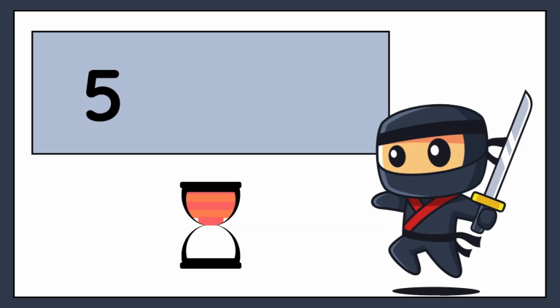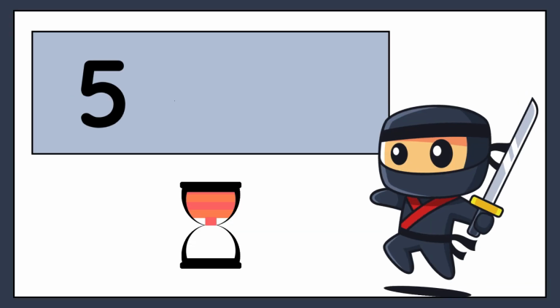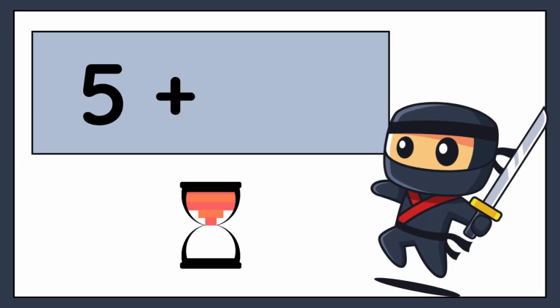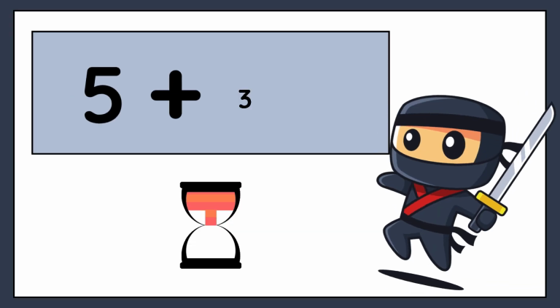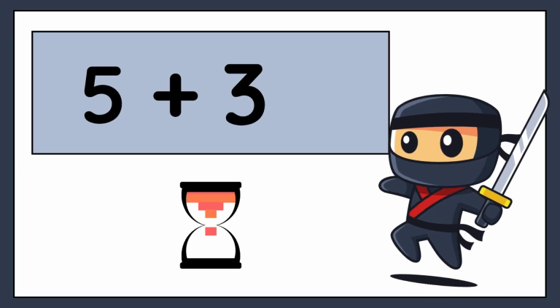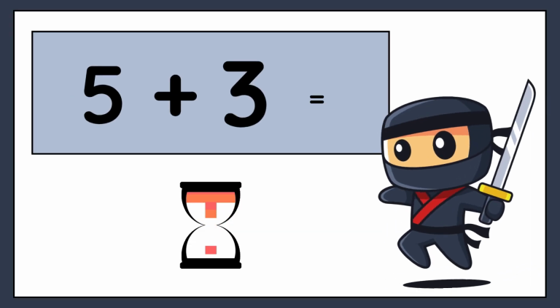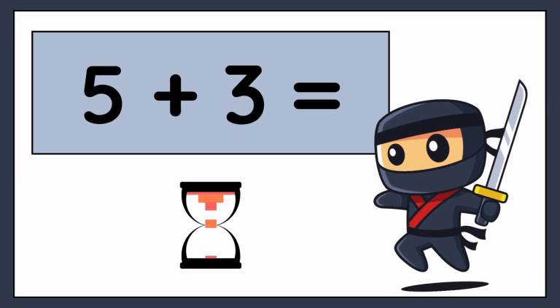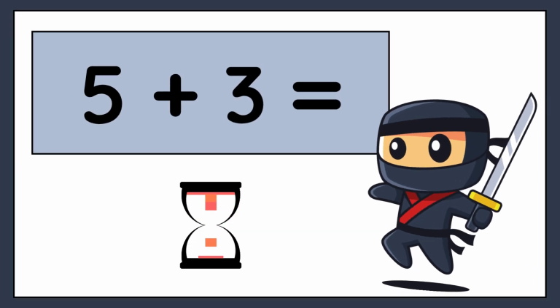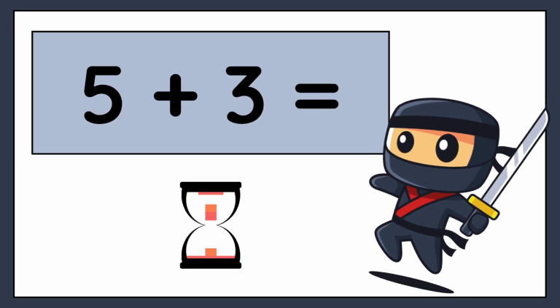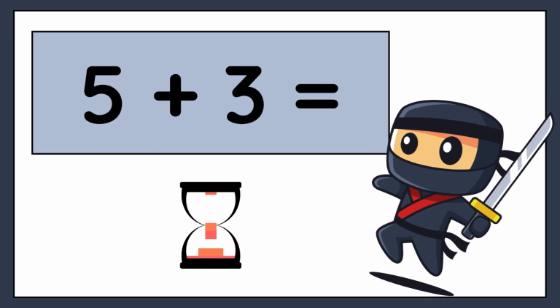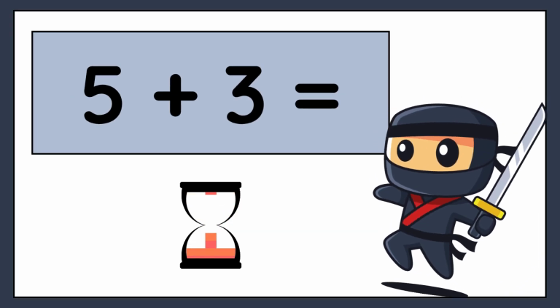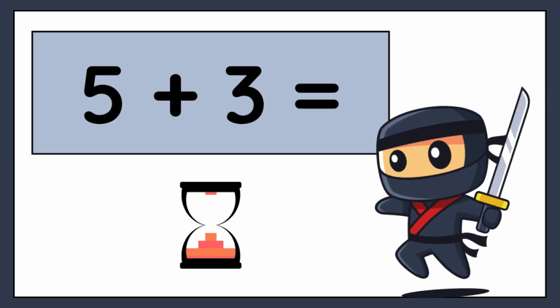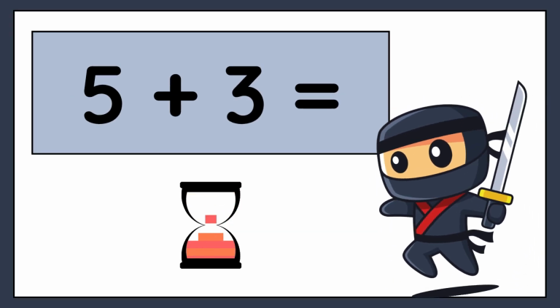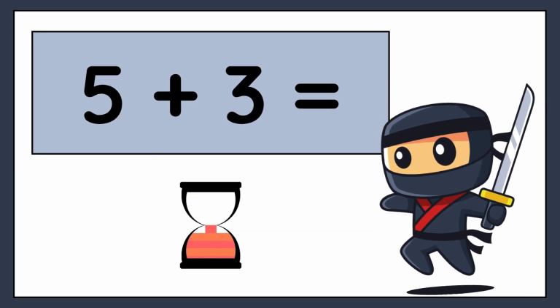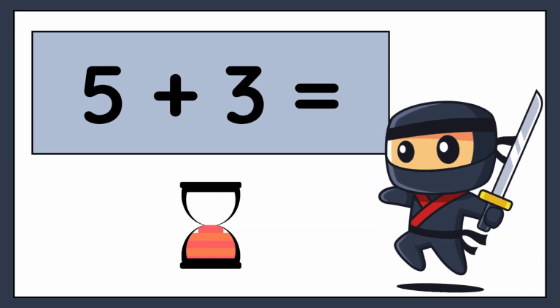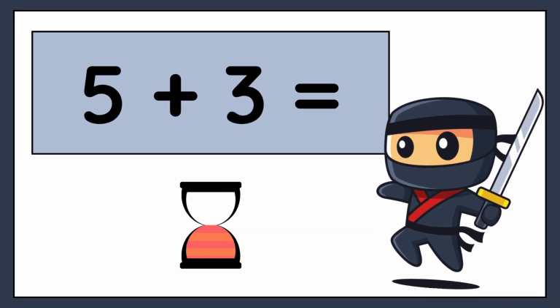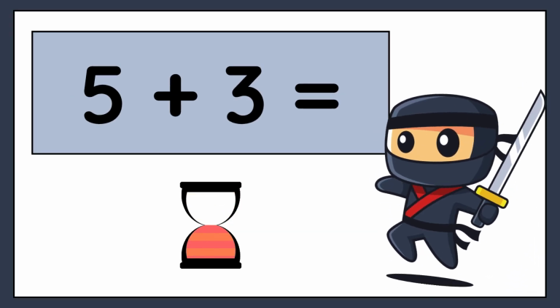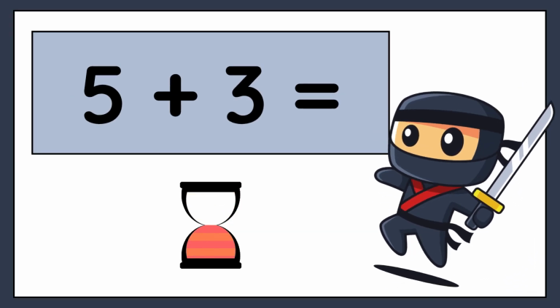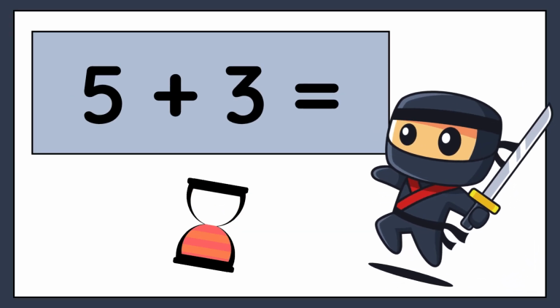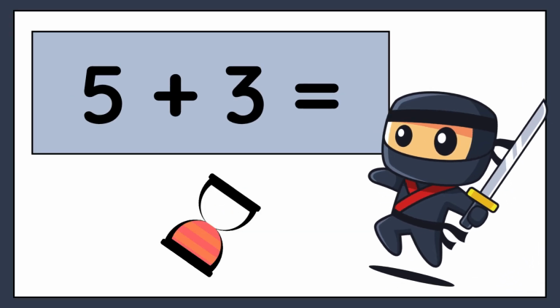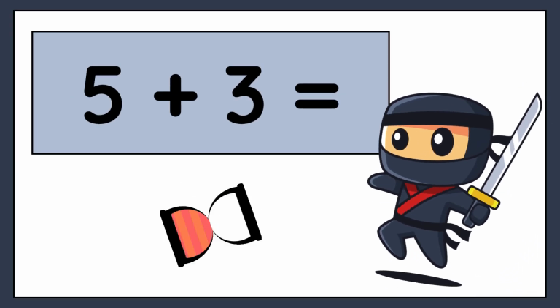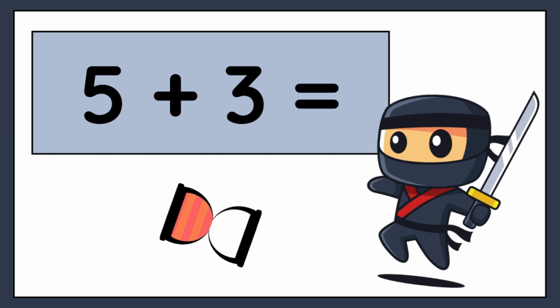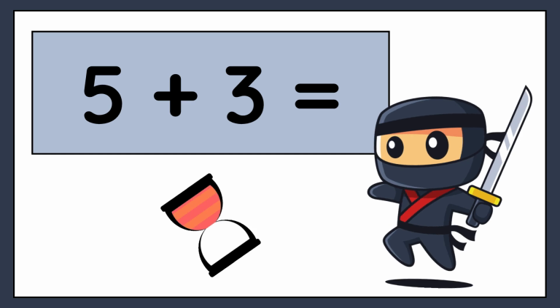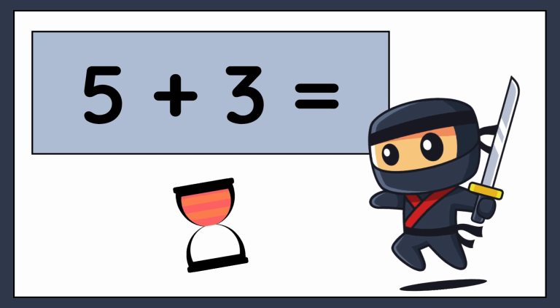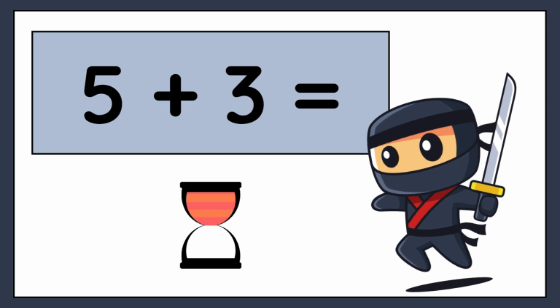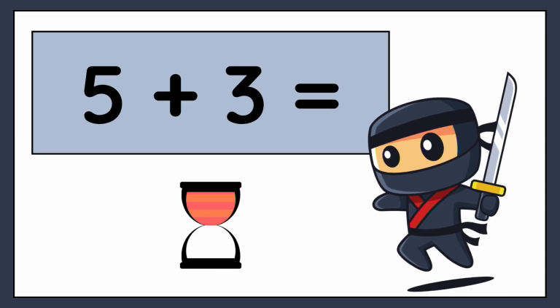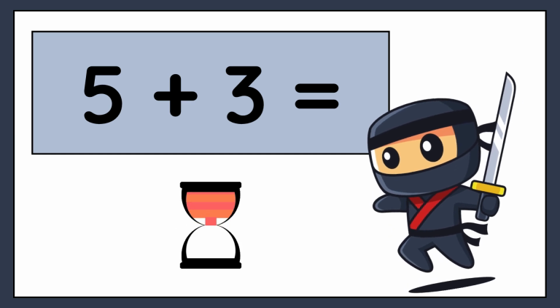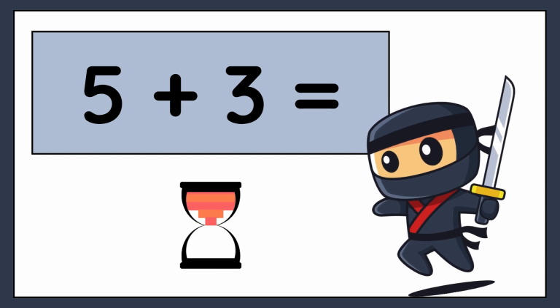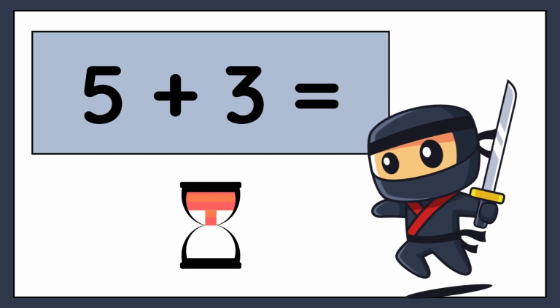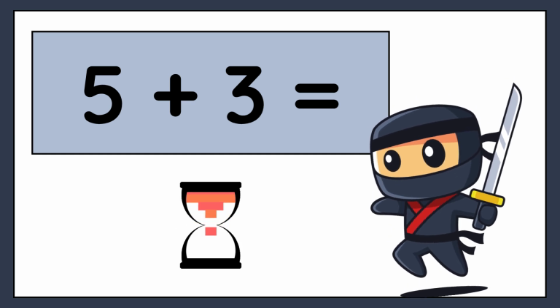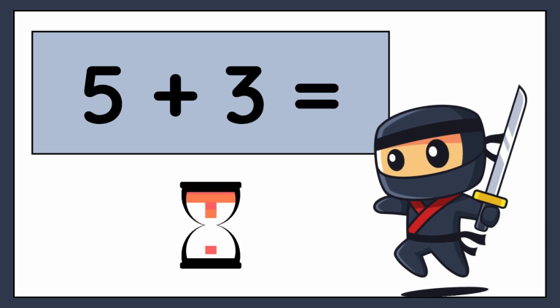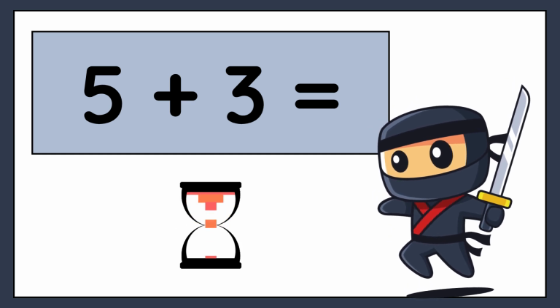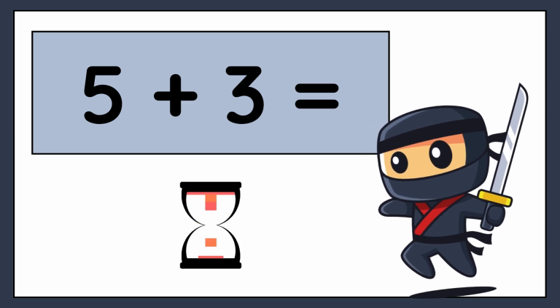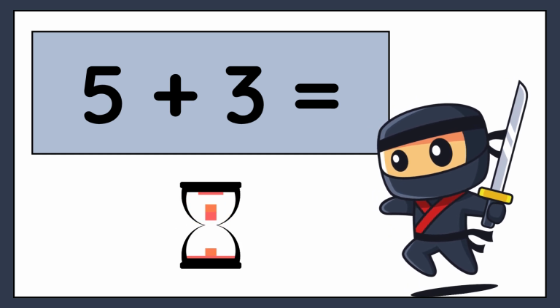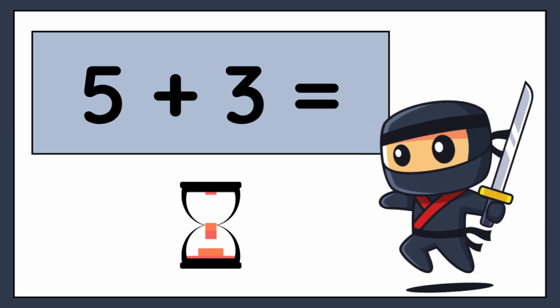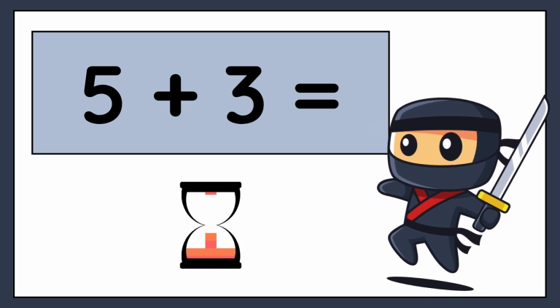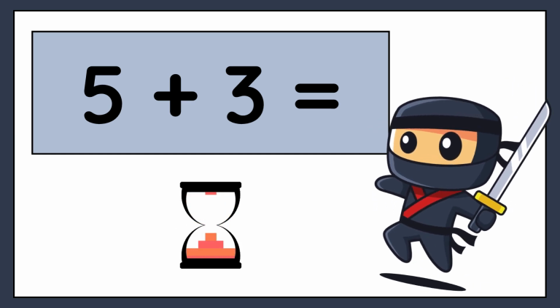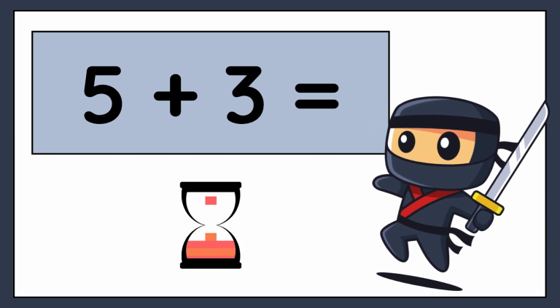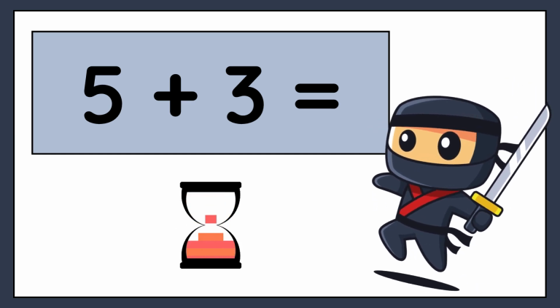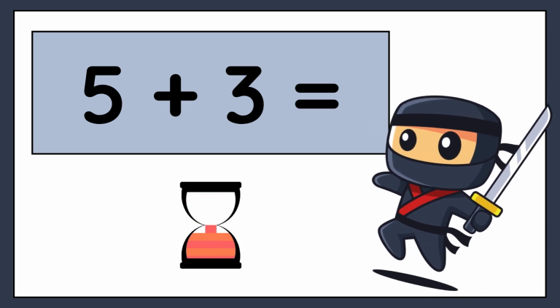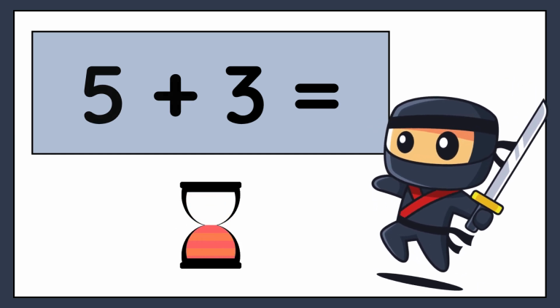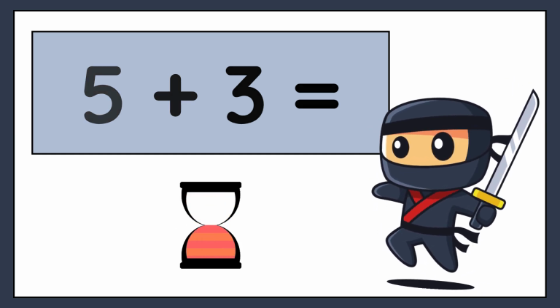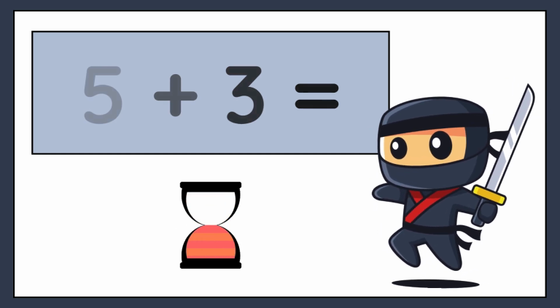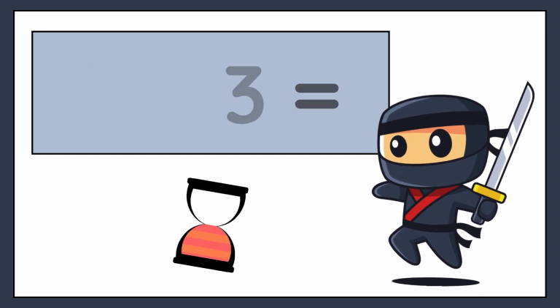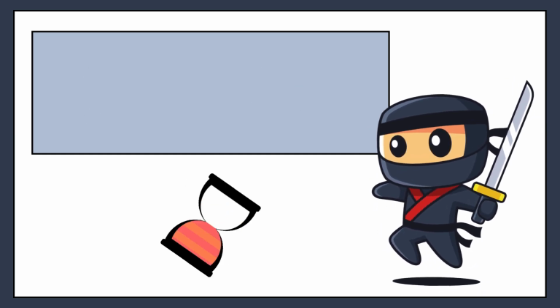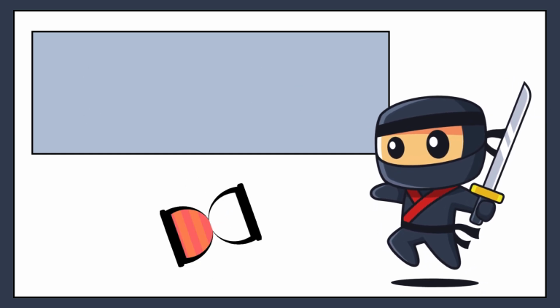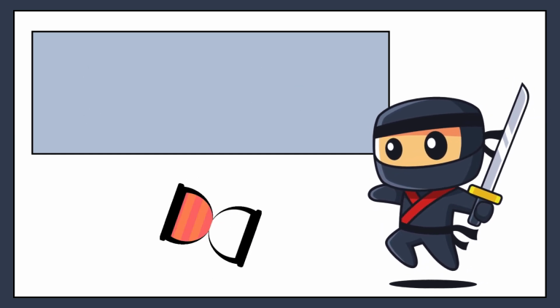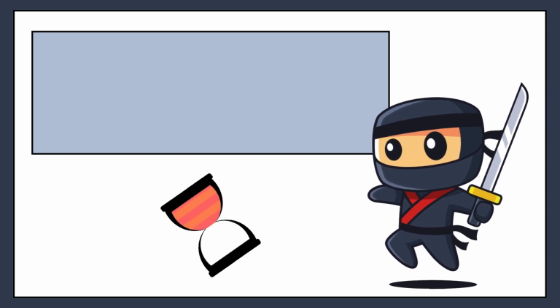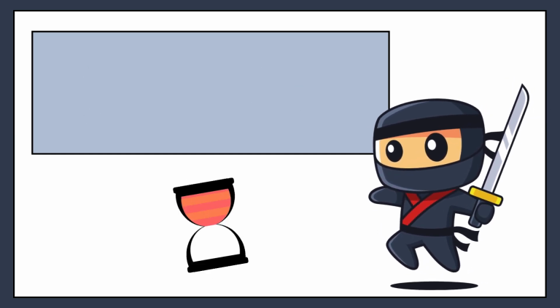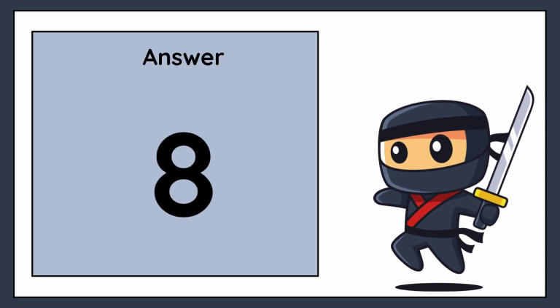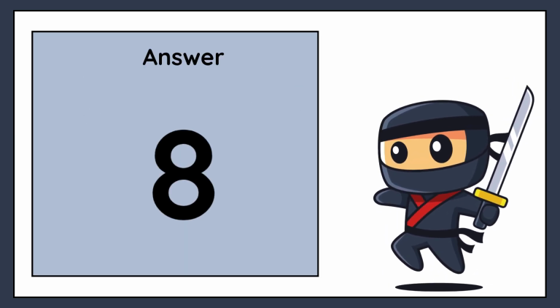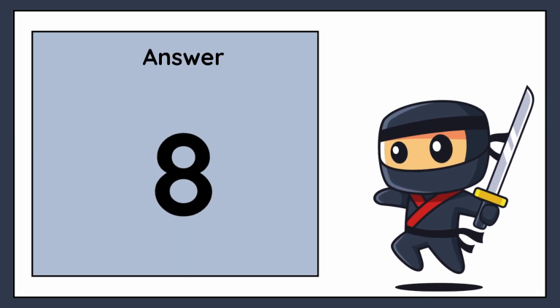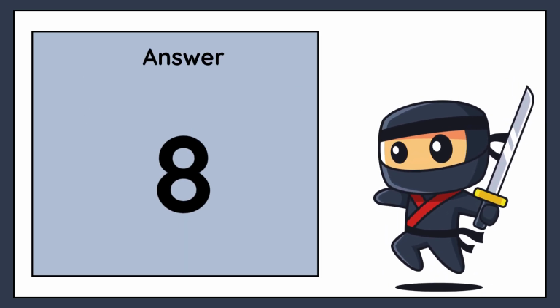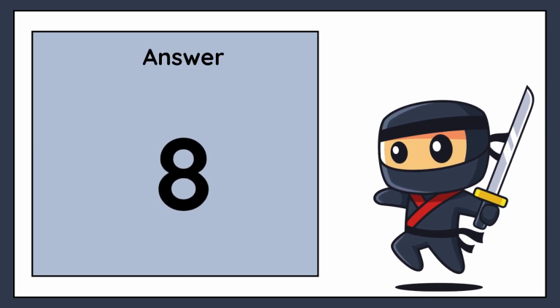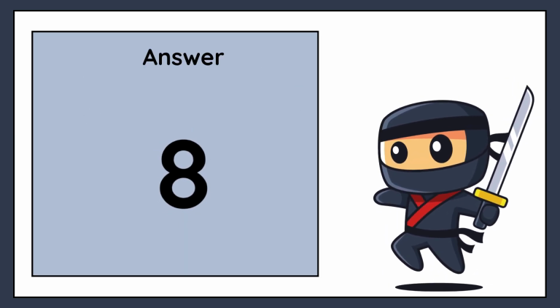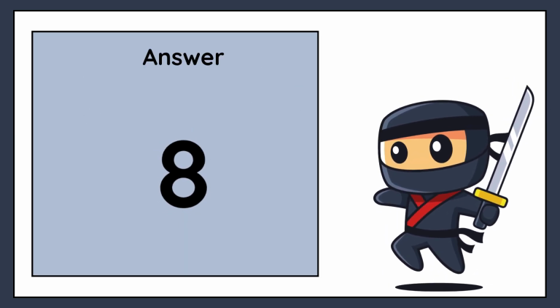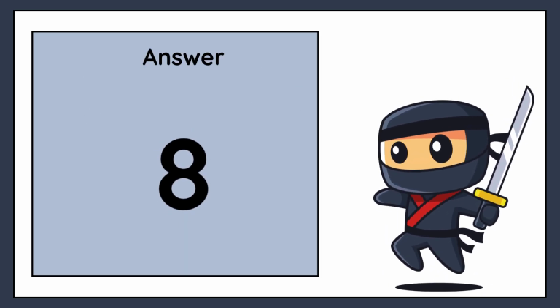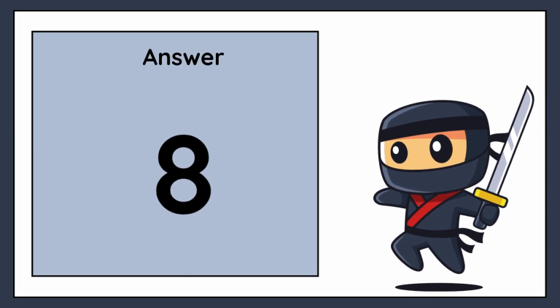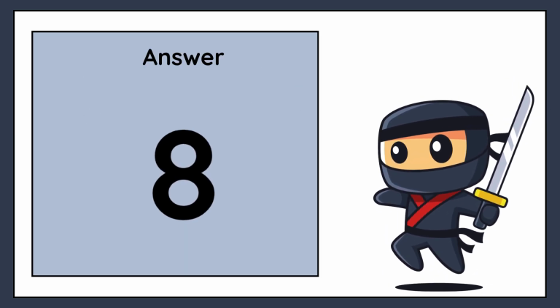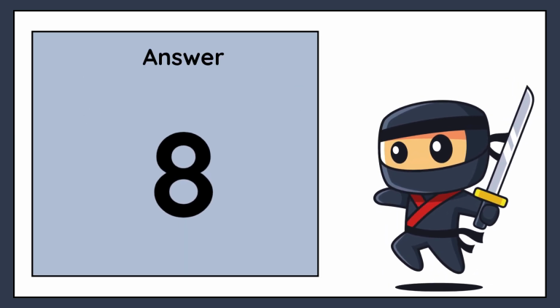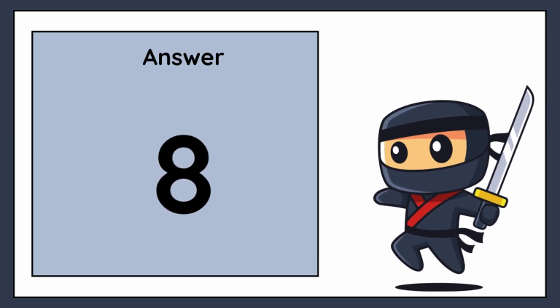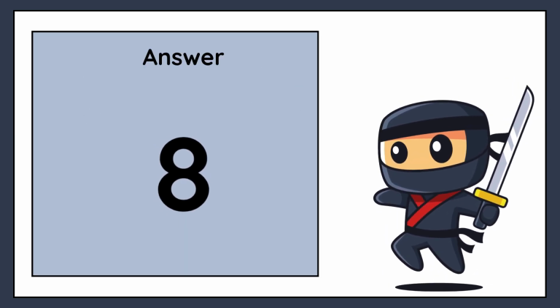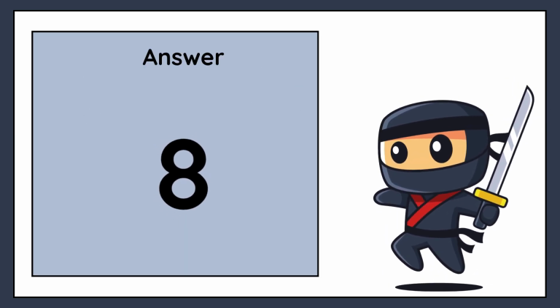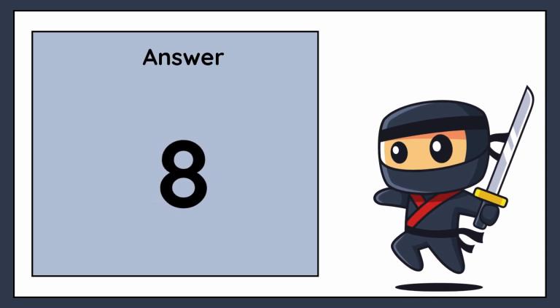5 plus 3 equals. The correct answer is 8.